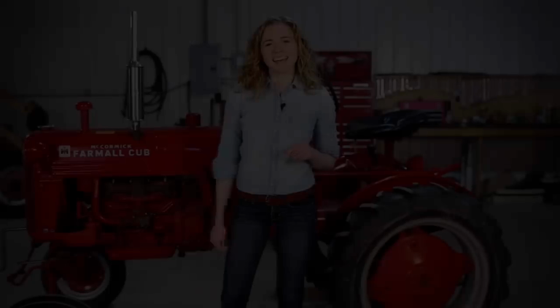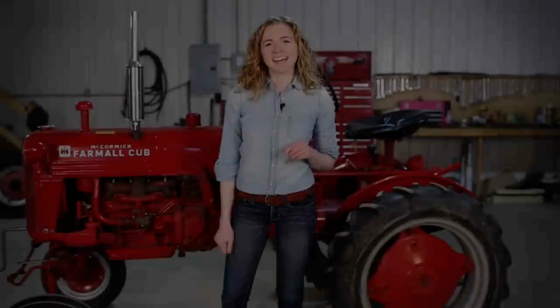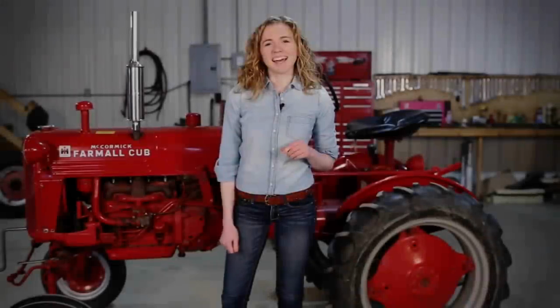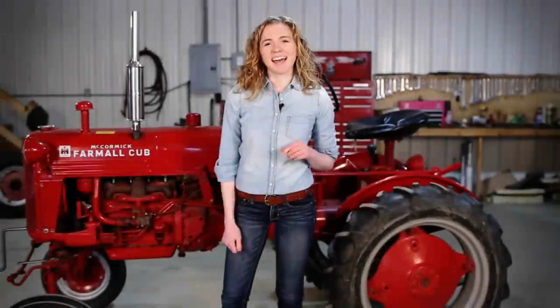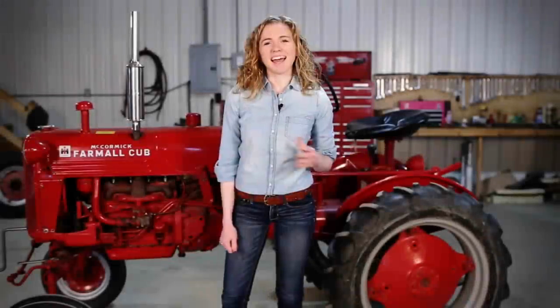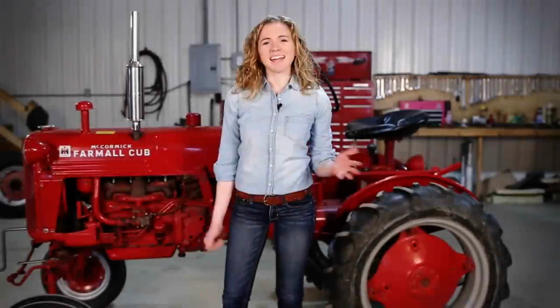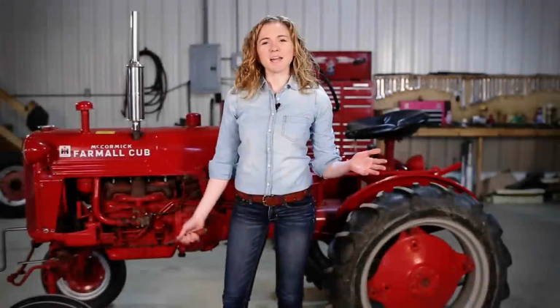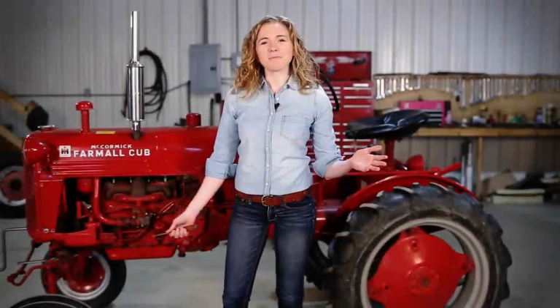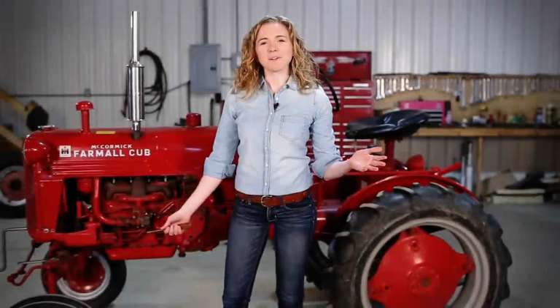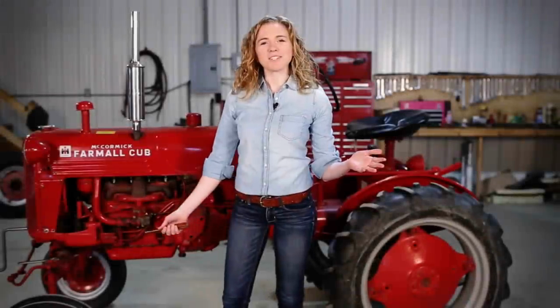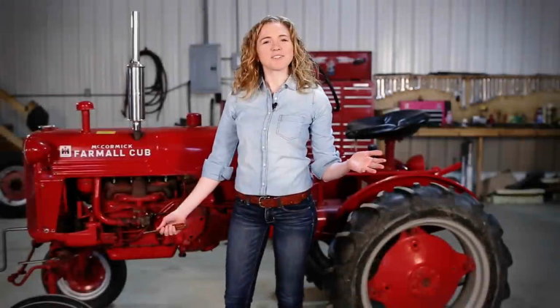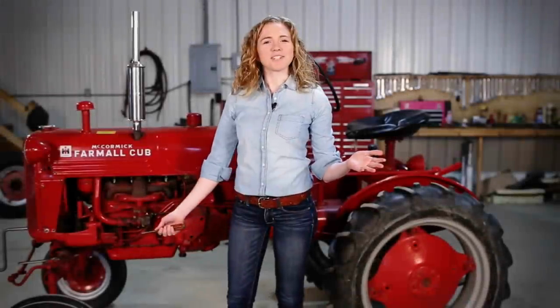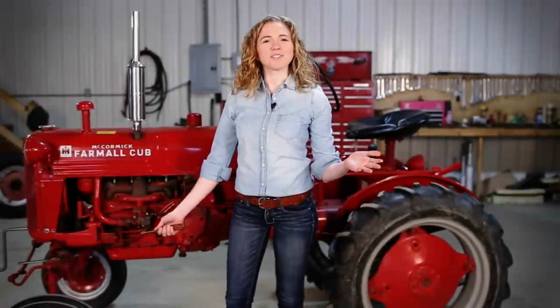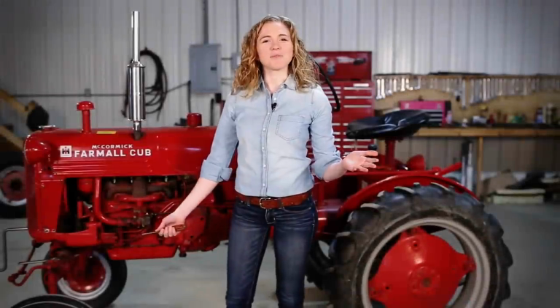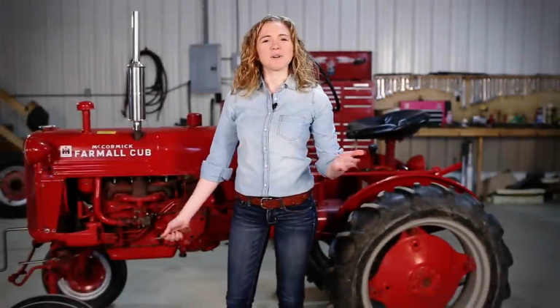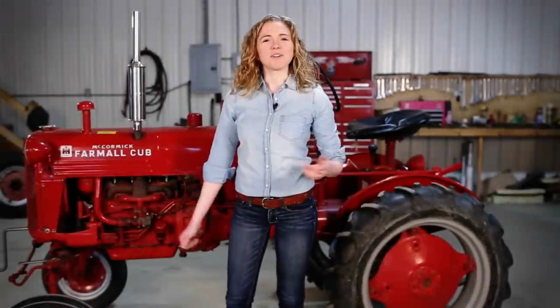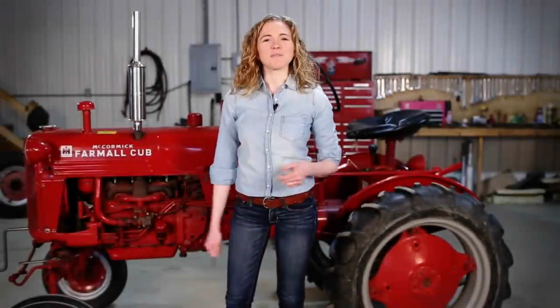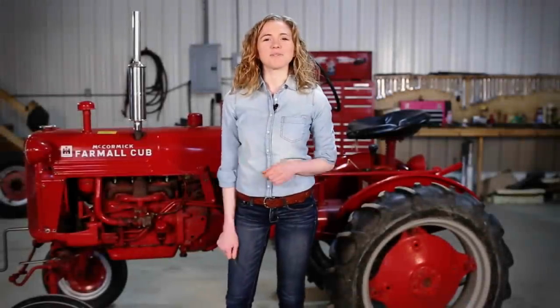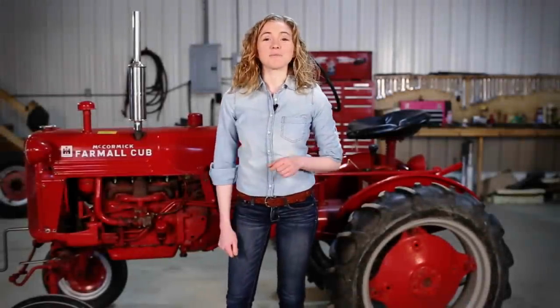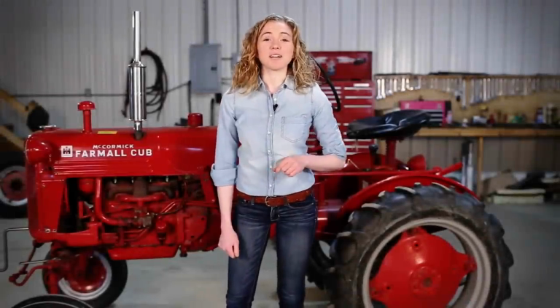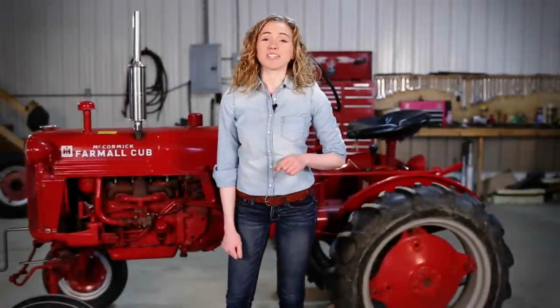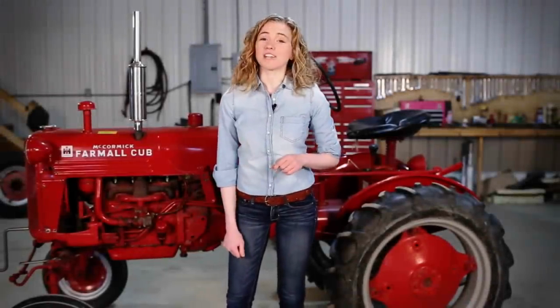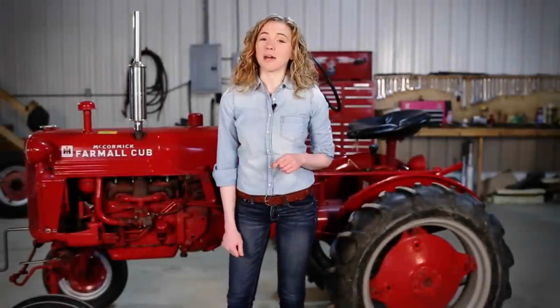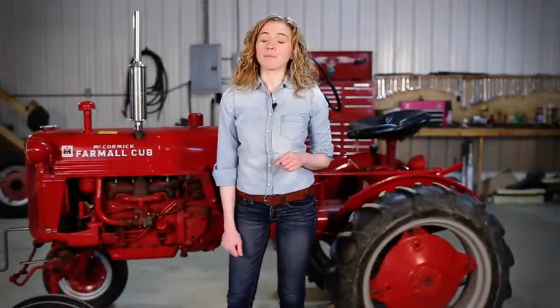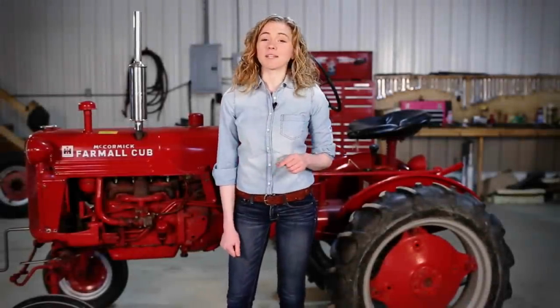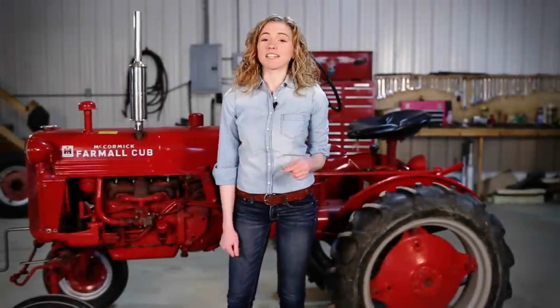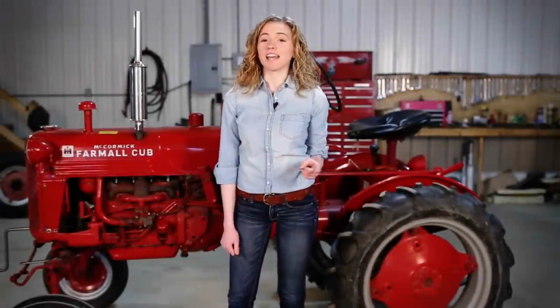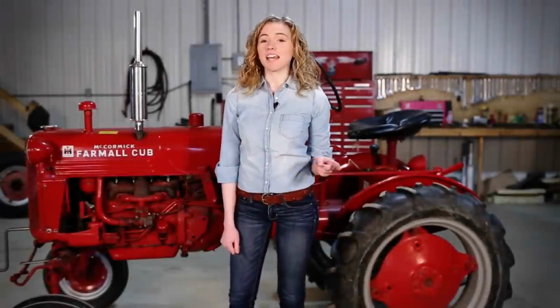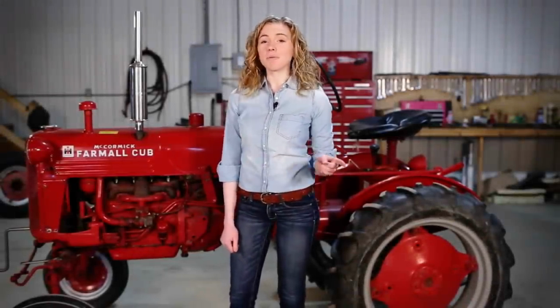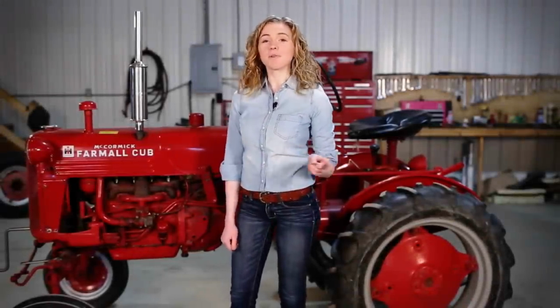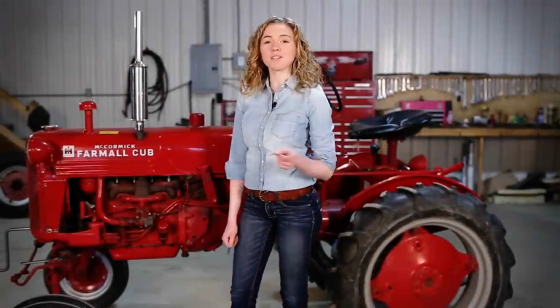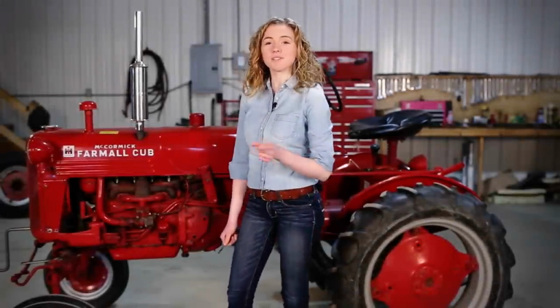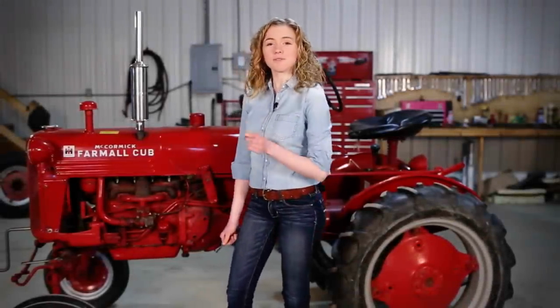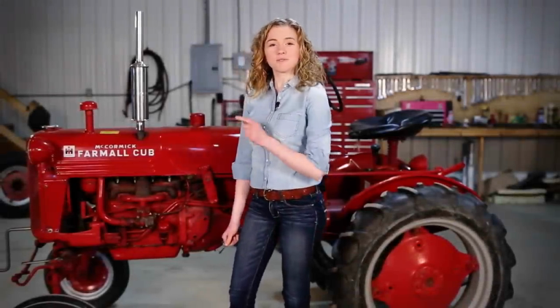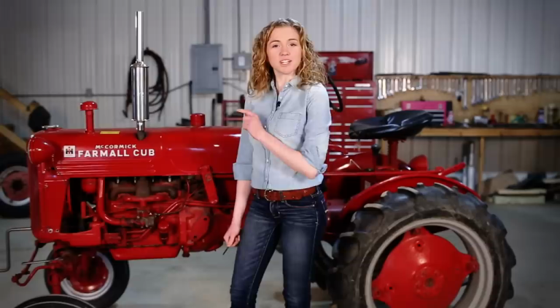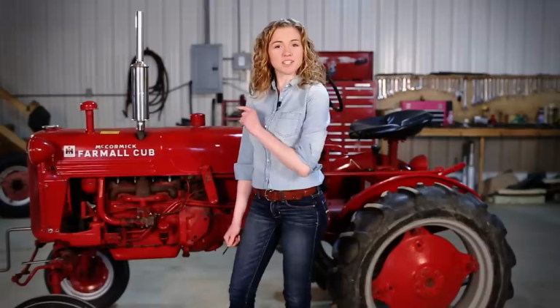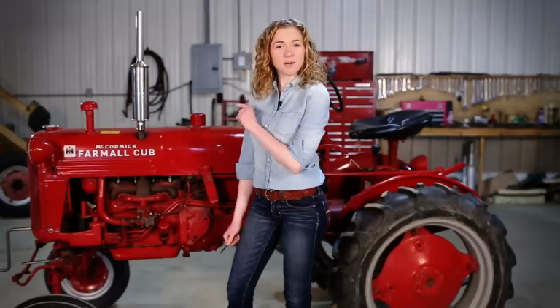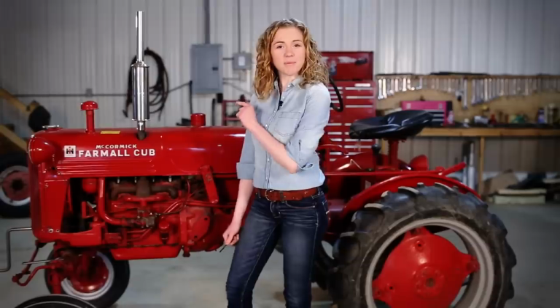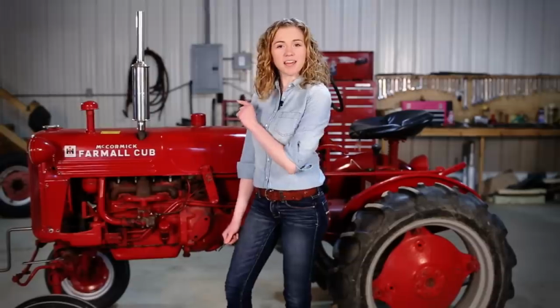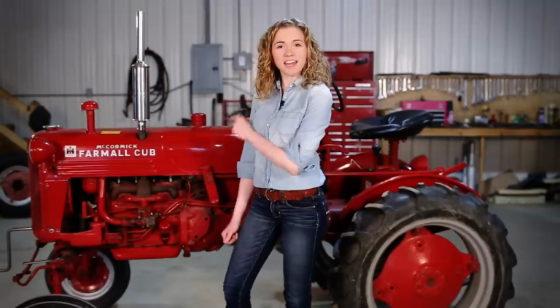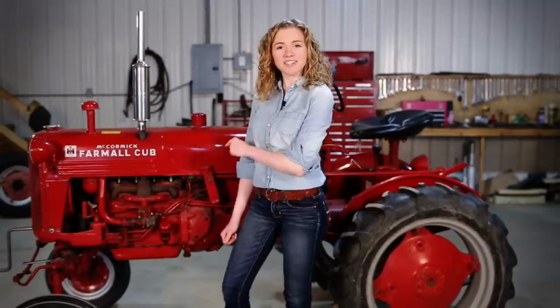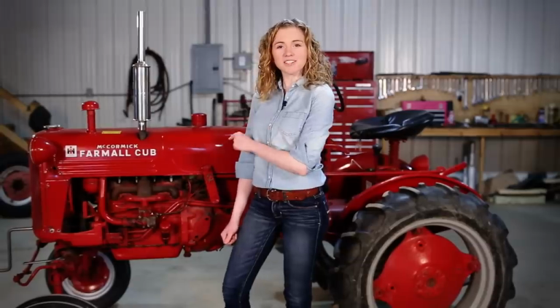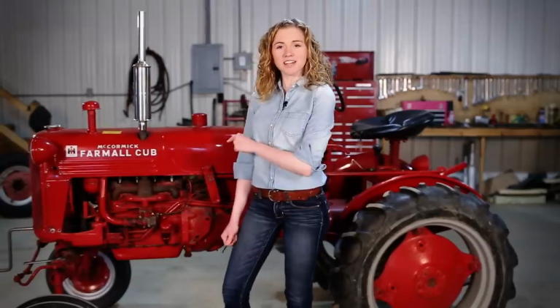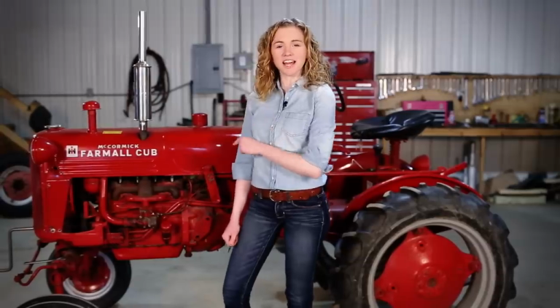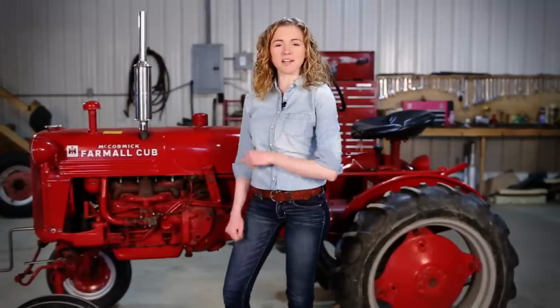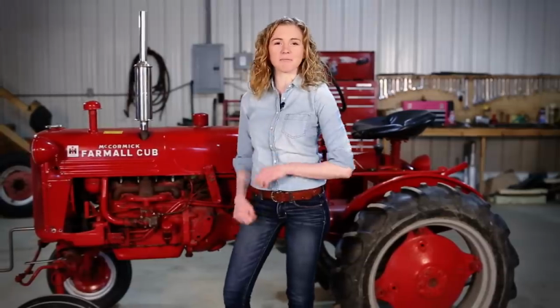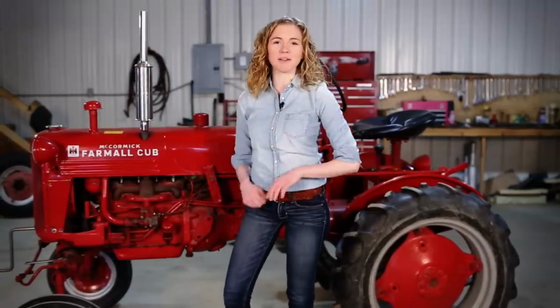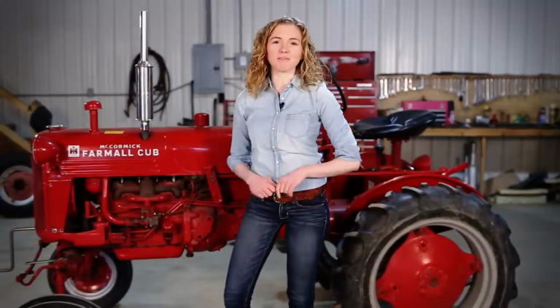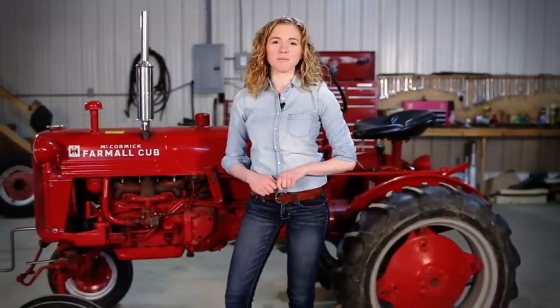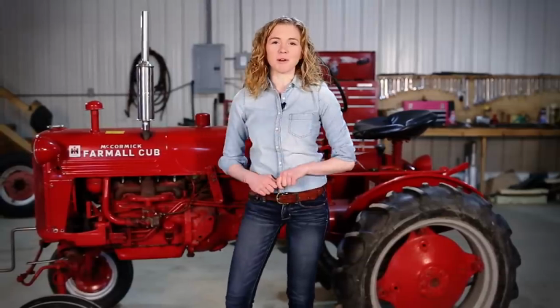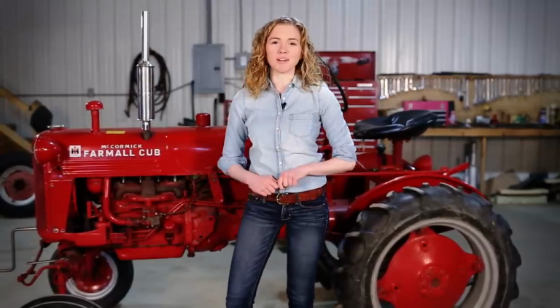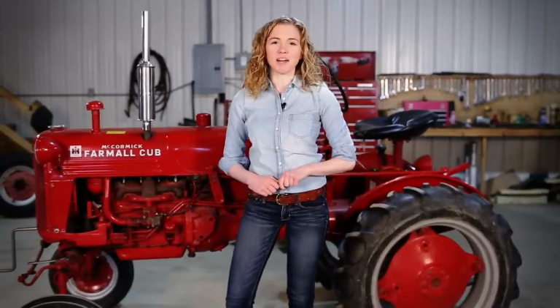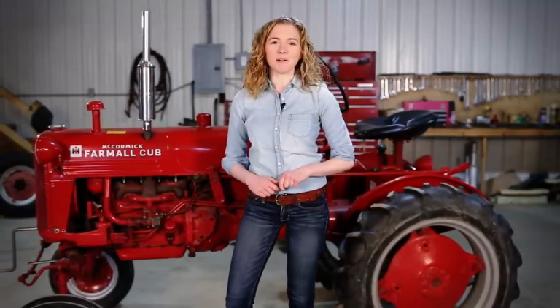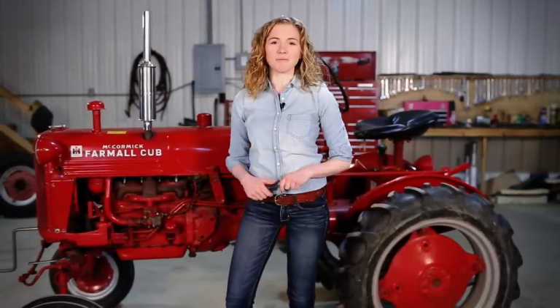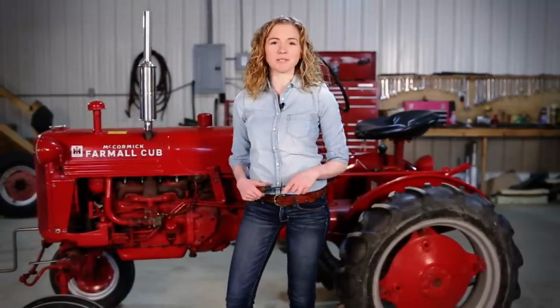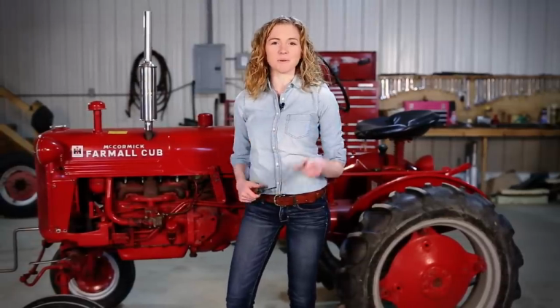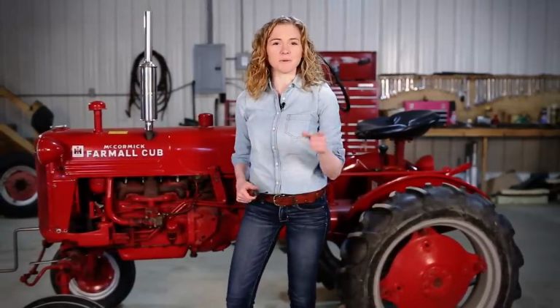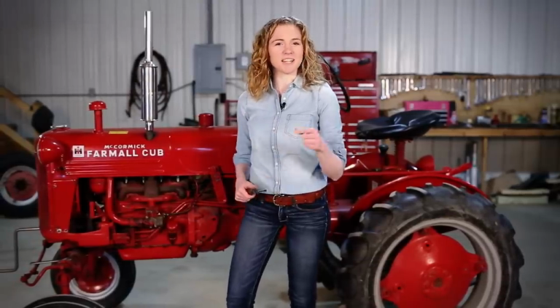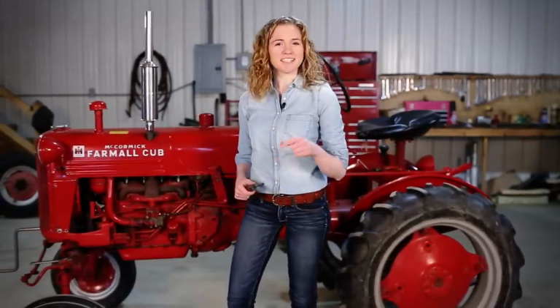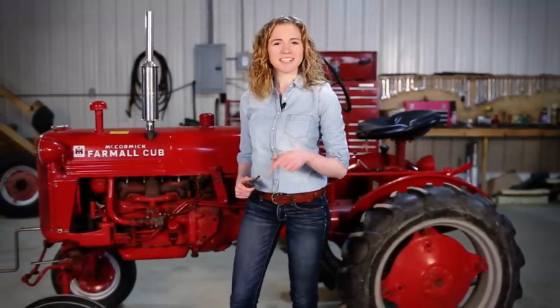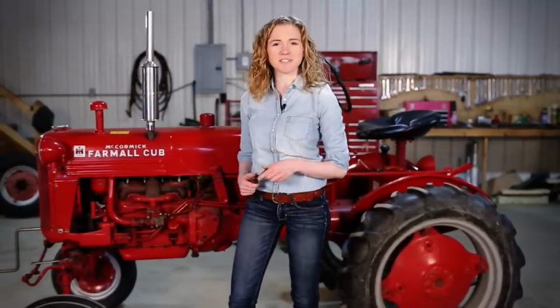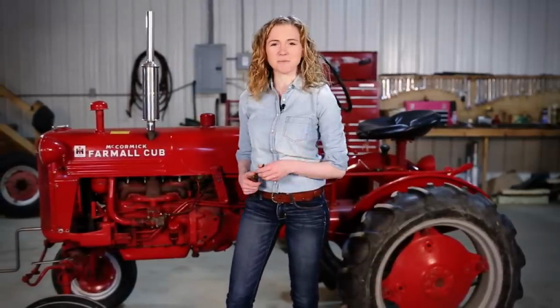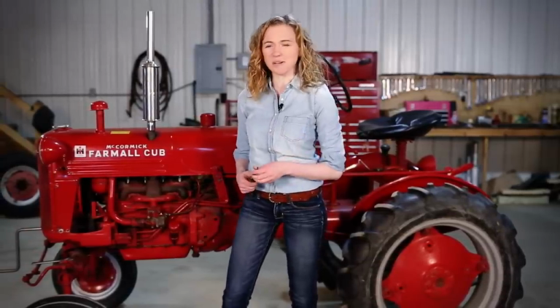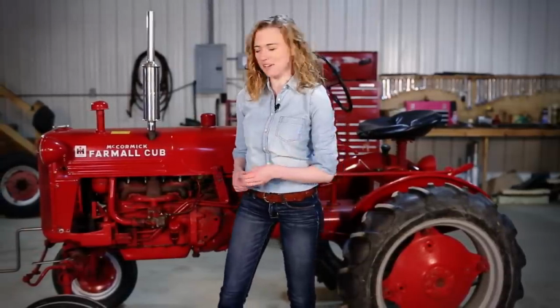Hi, I'm Rachel Gingell. Welcome to my shop. Today I'm going to freshen up the engine on my Farmall Cub, so let's get to work.